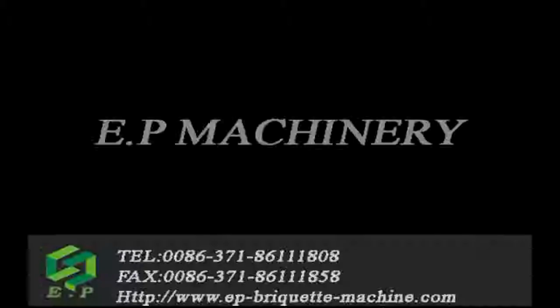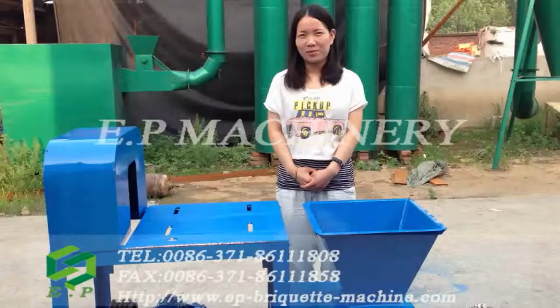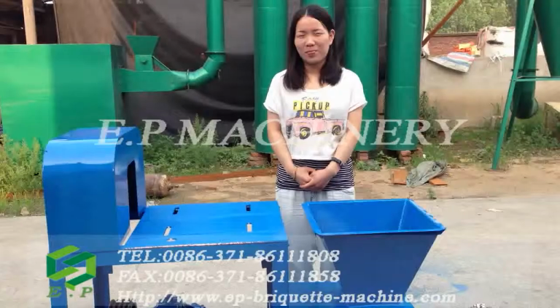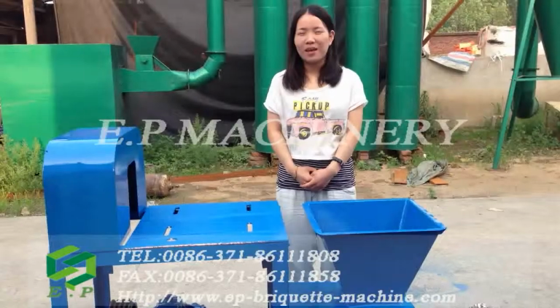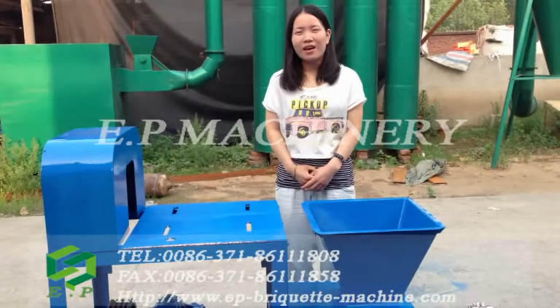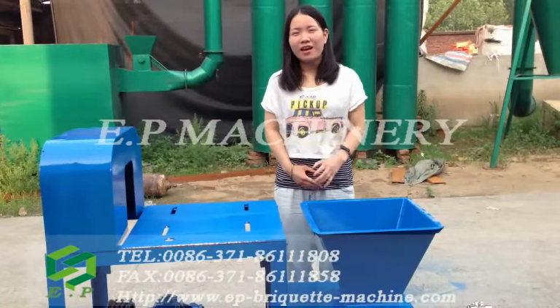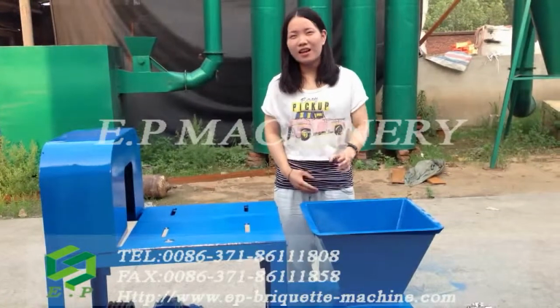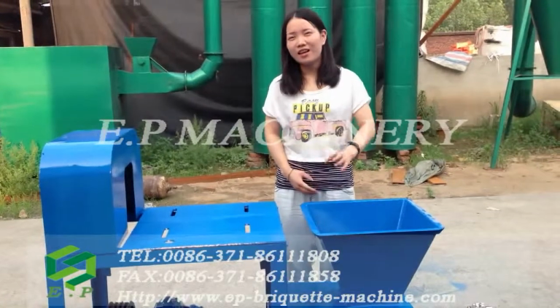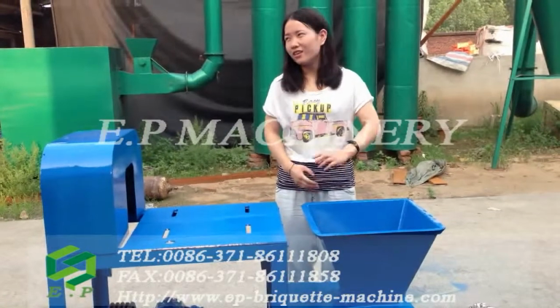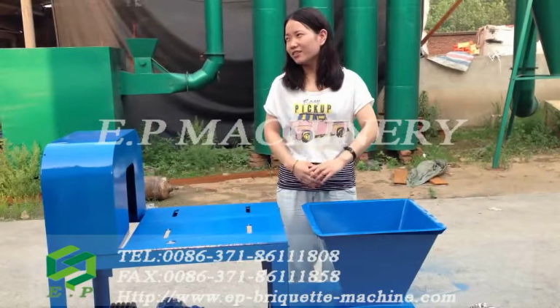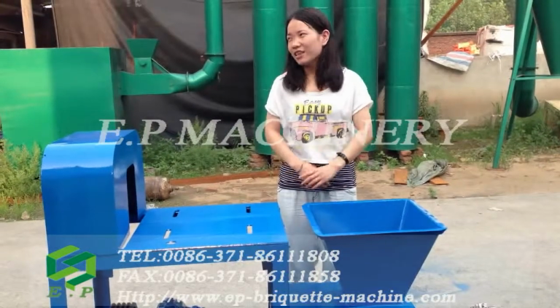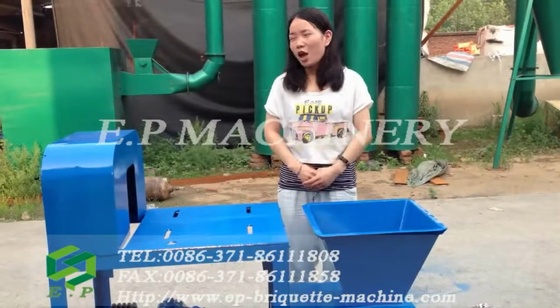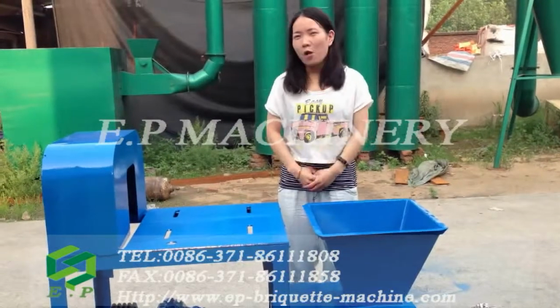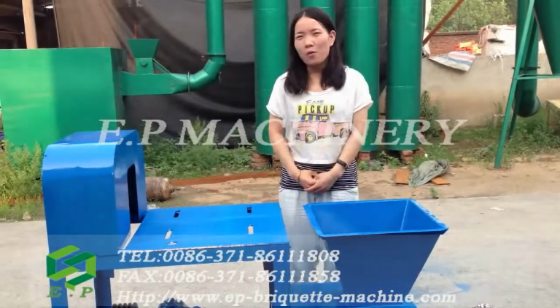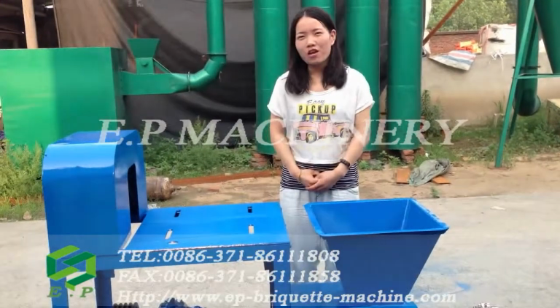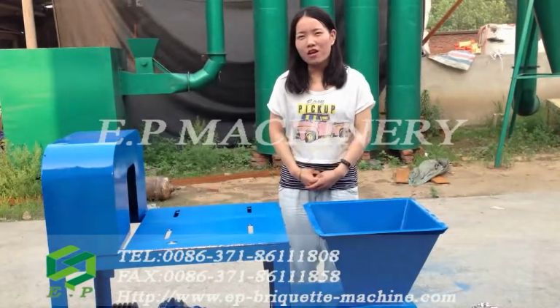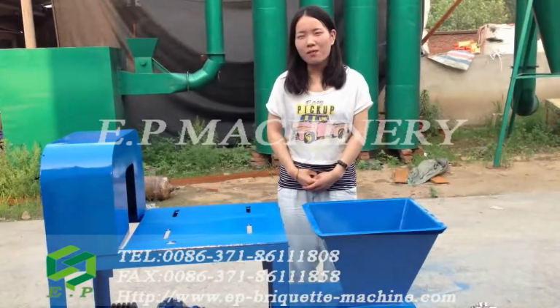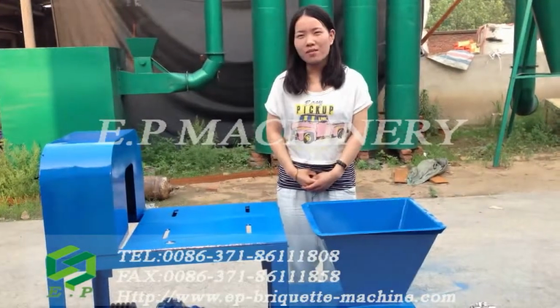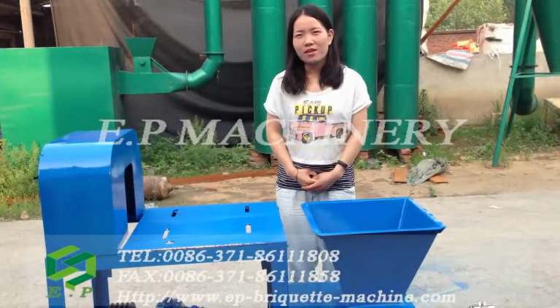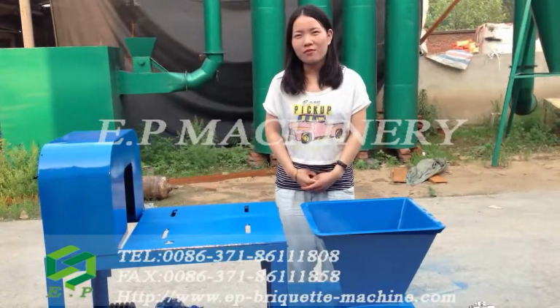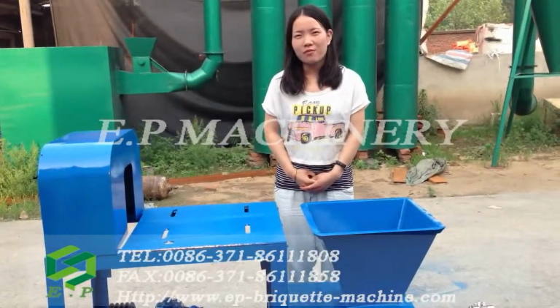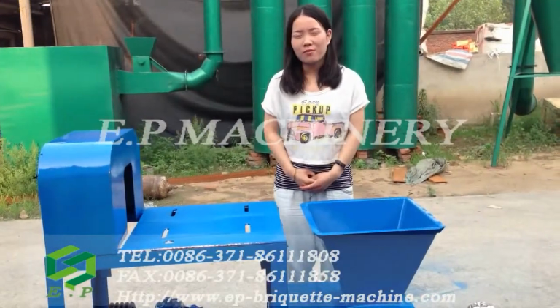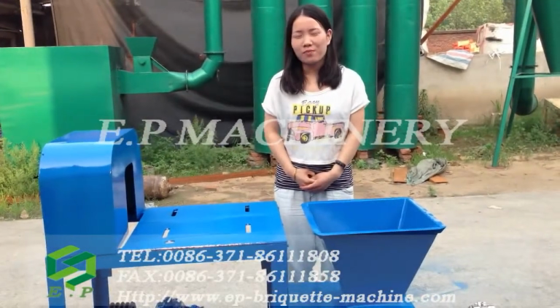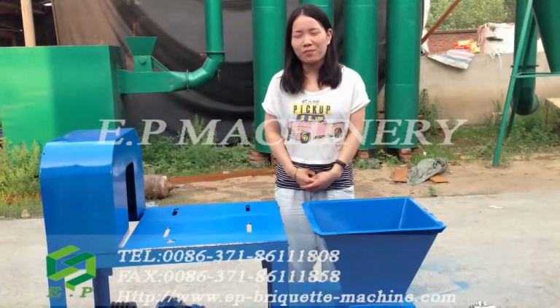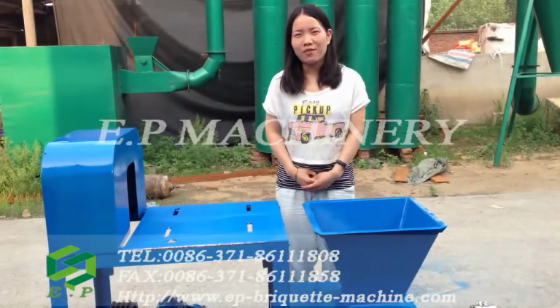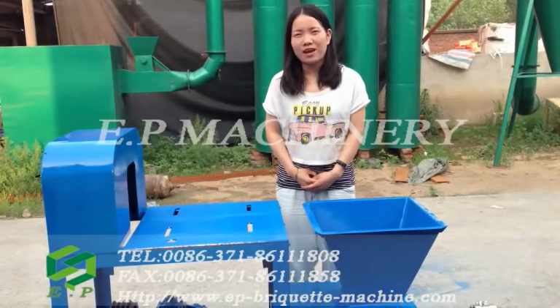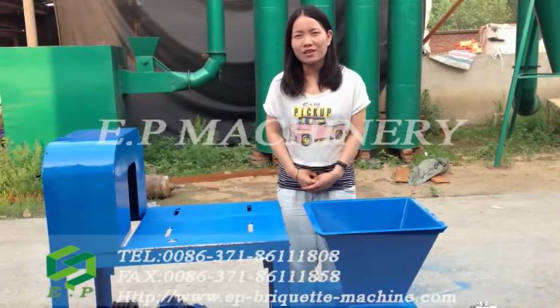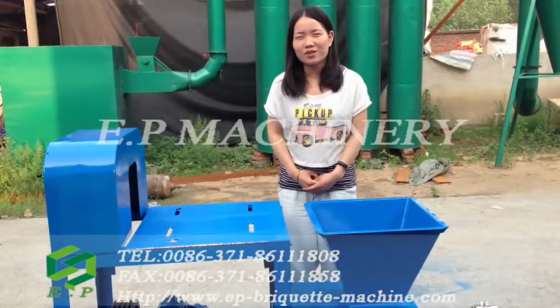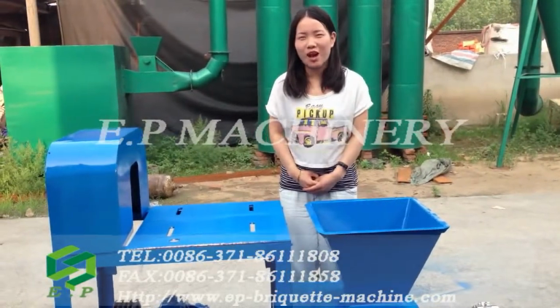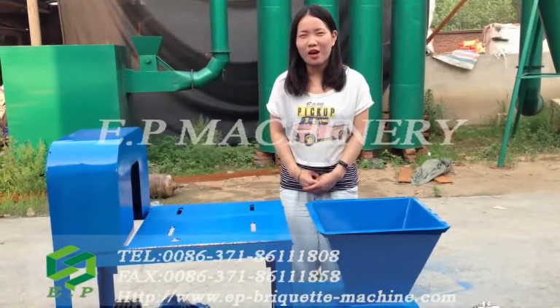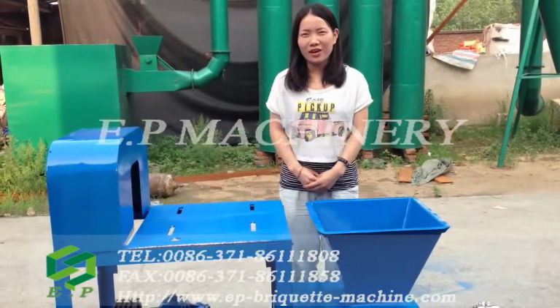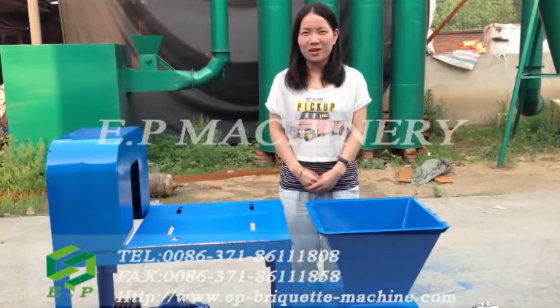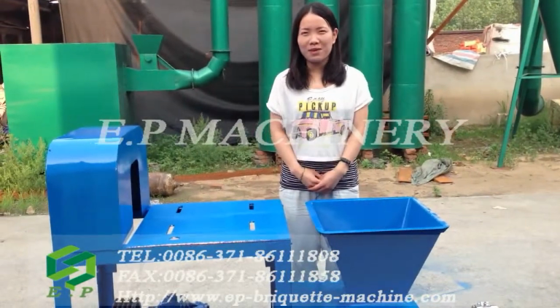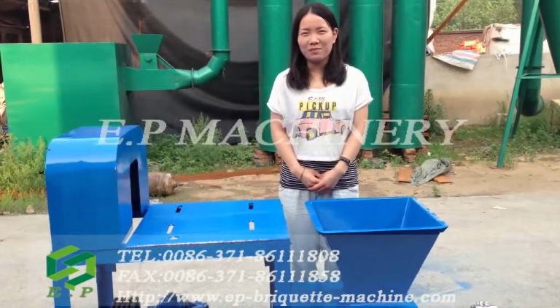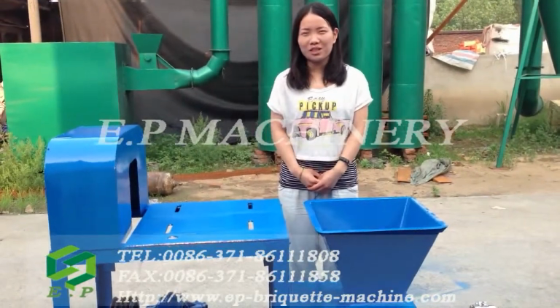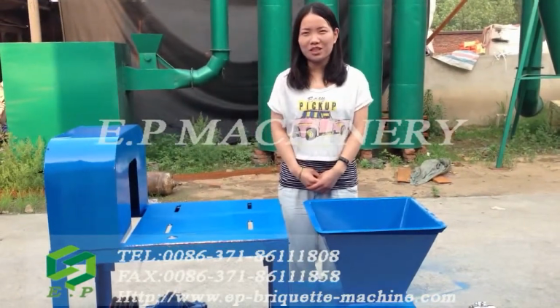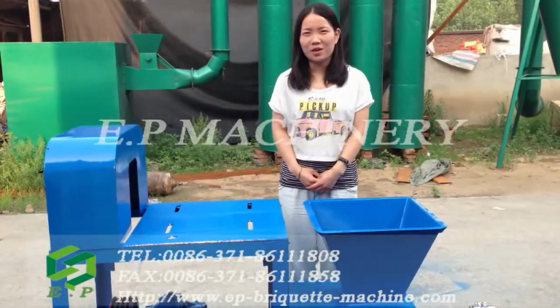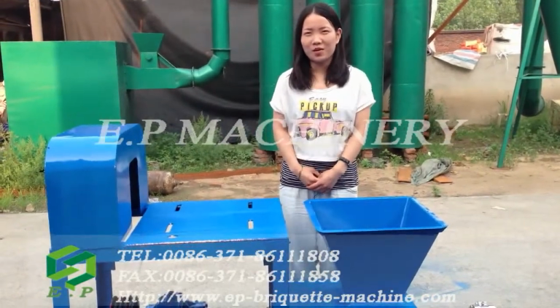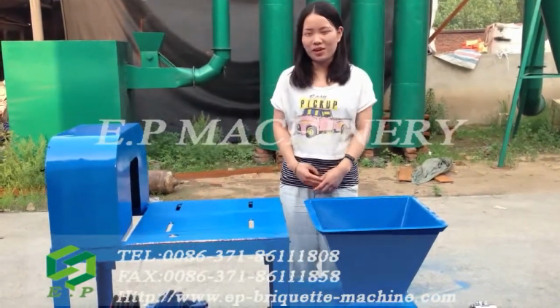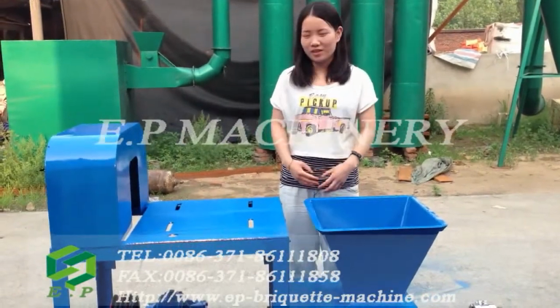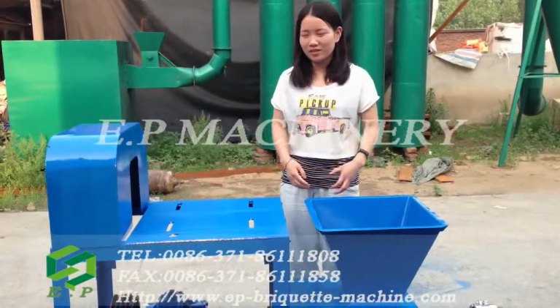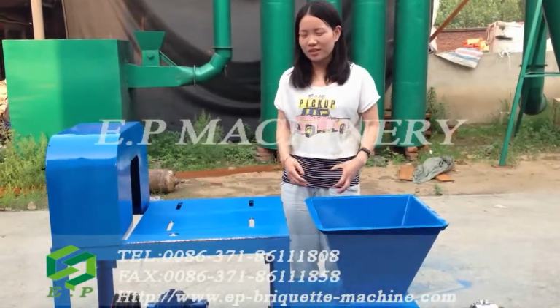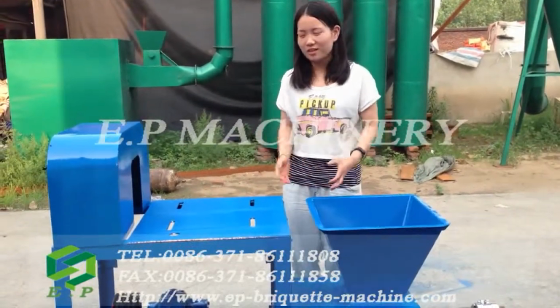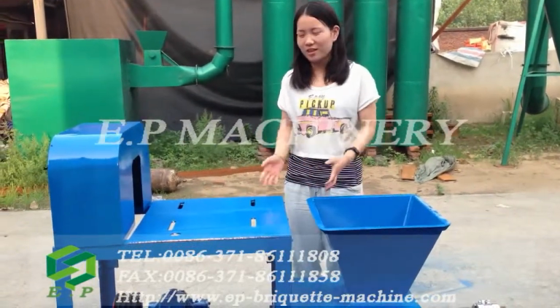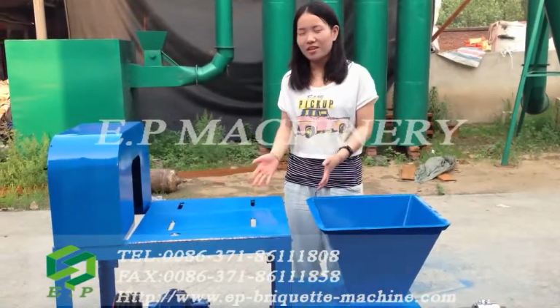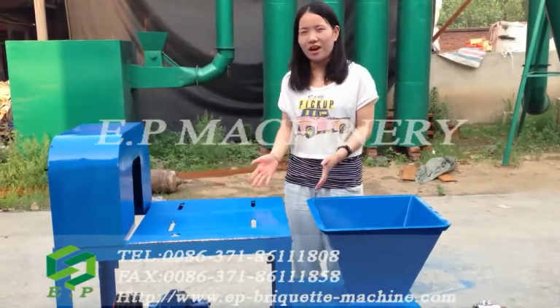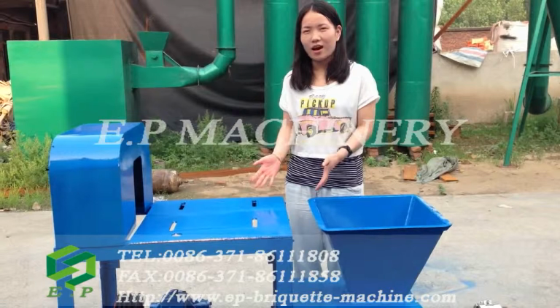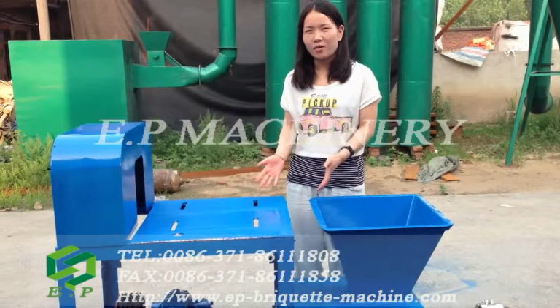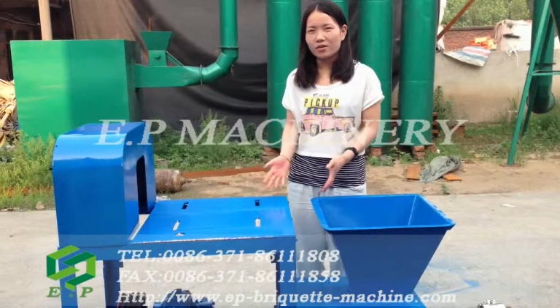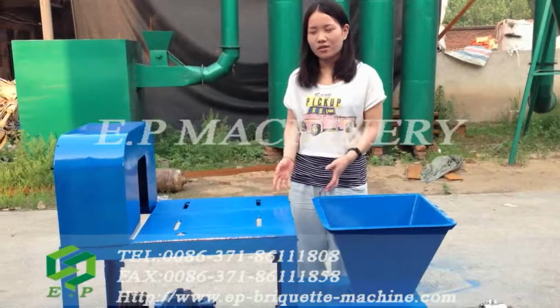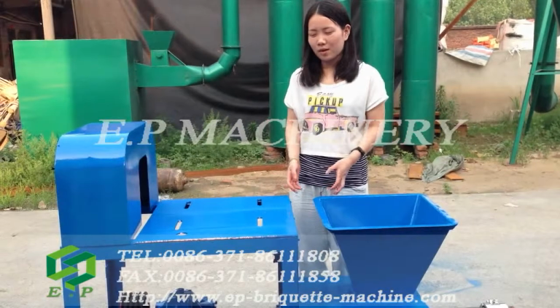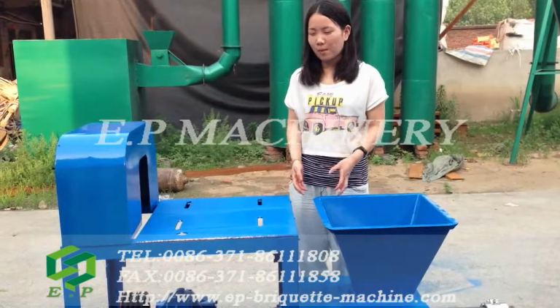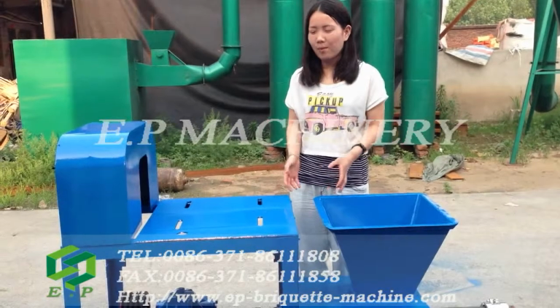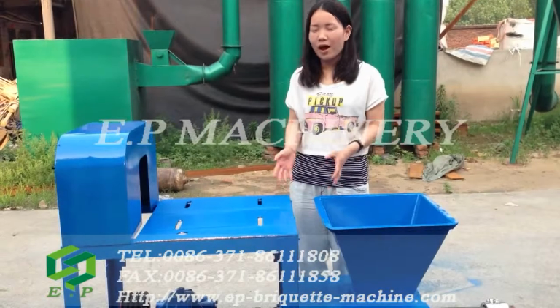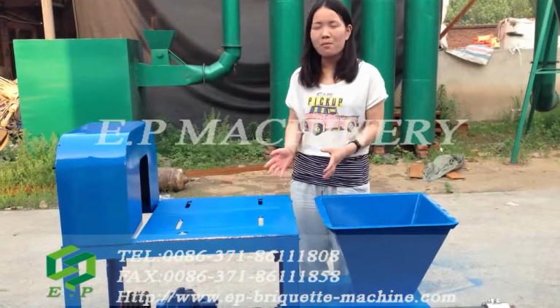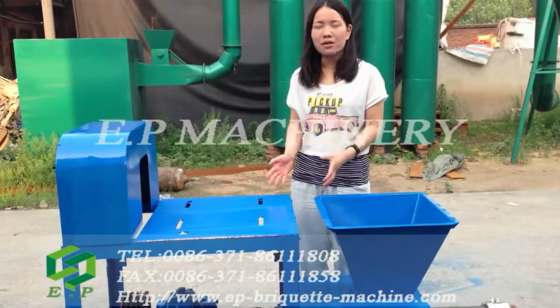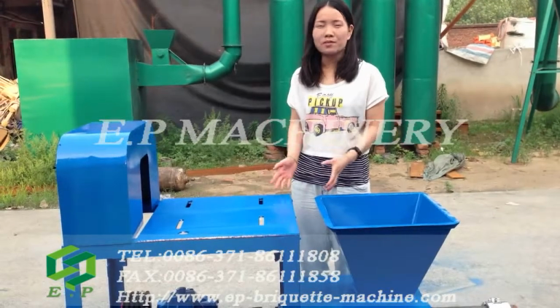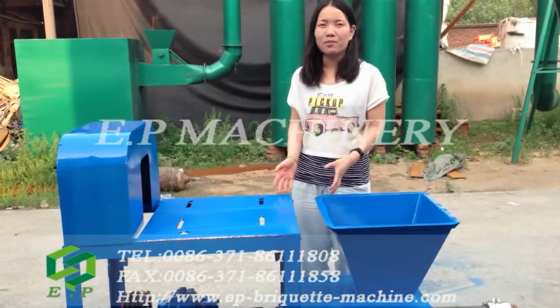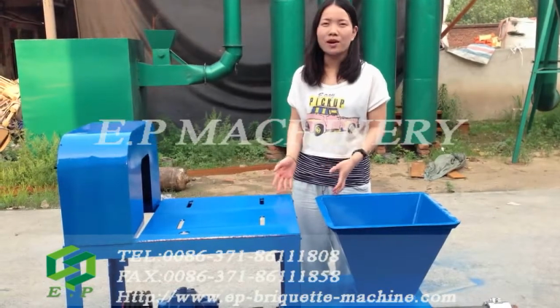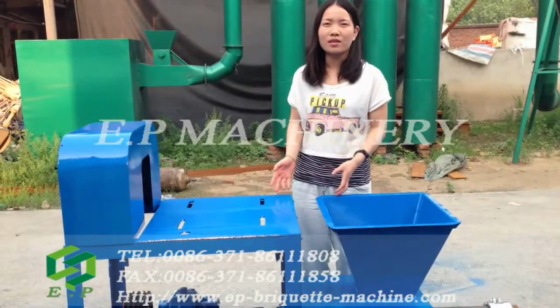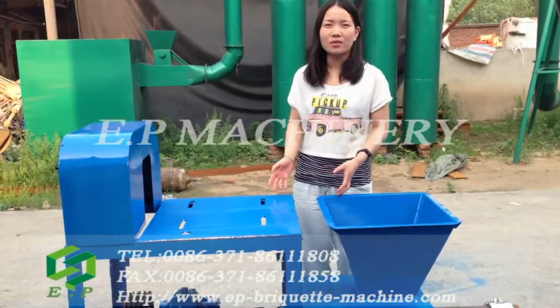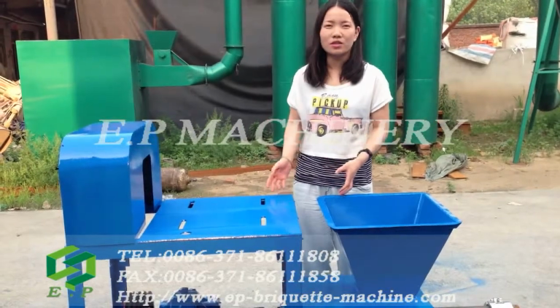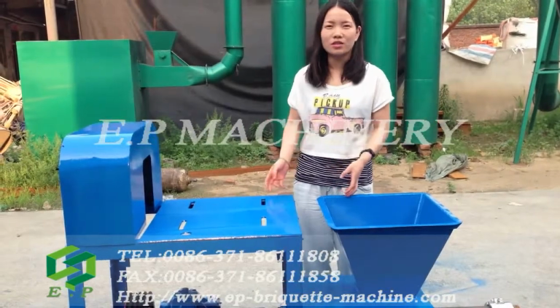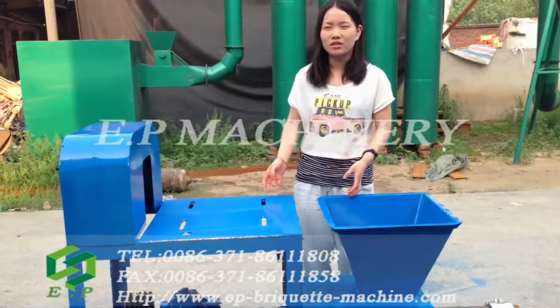Hello, welcome to the factory of AP Machinery. This is our biomass direct machine.